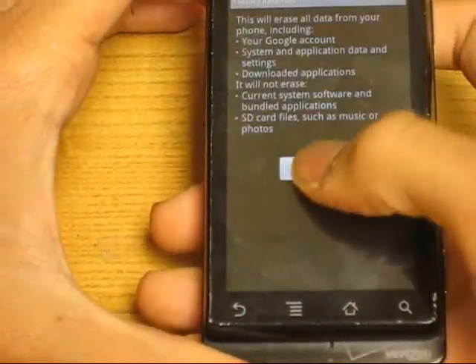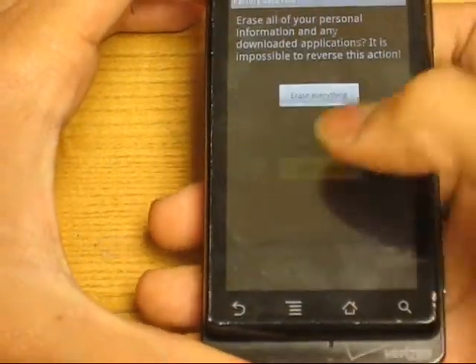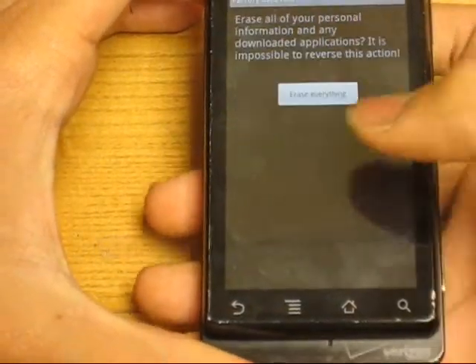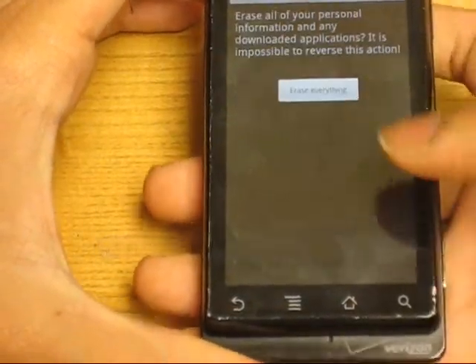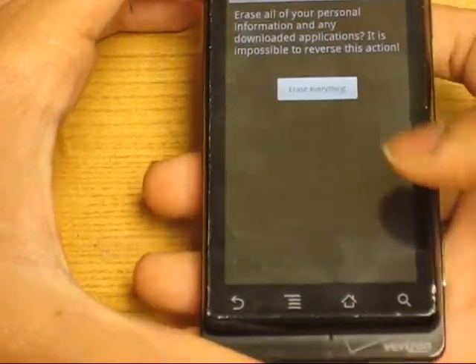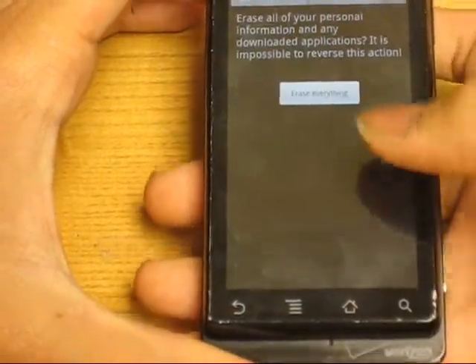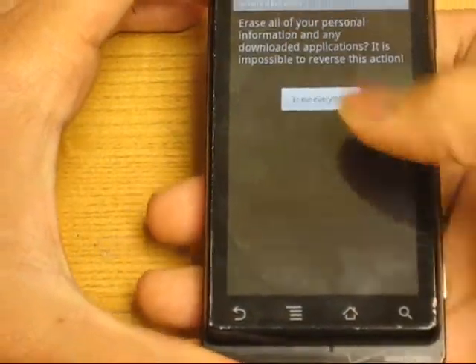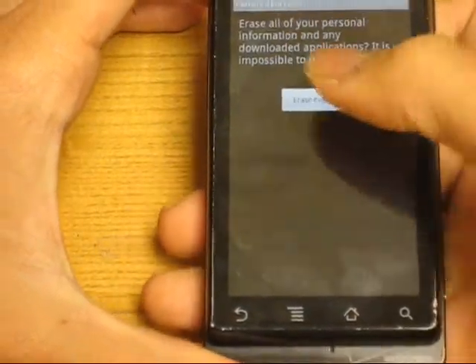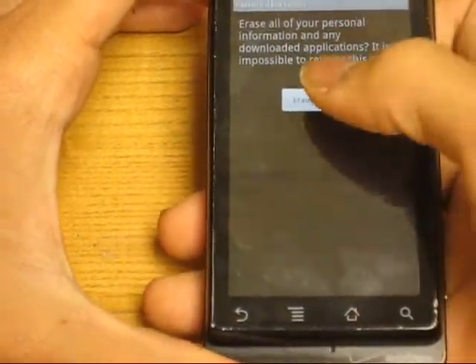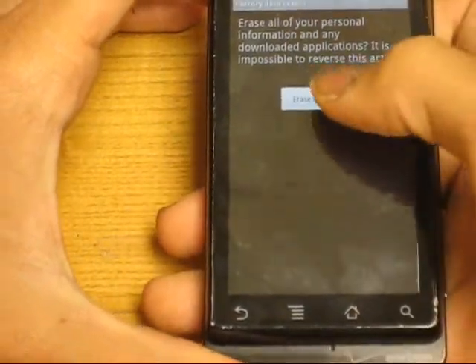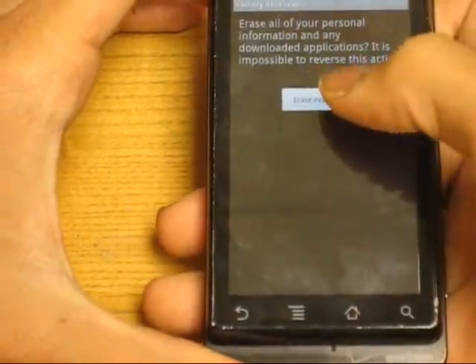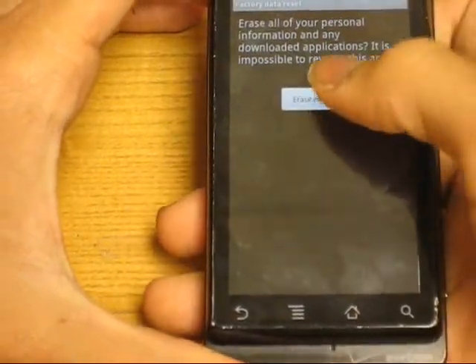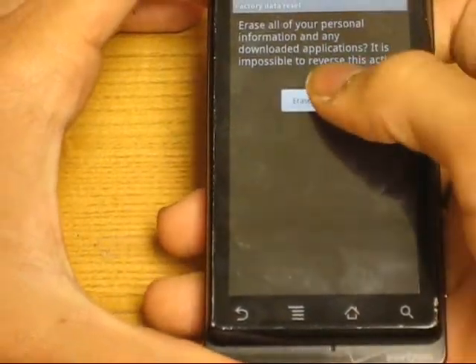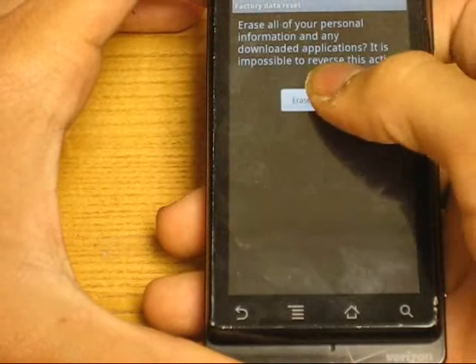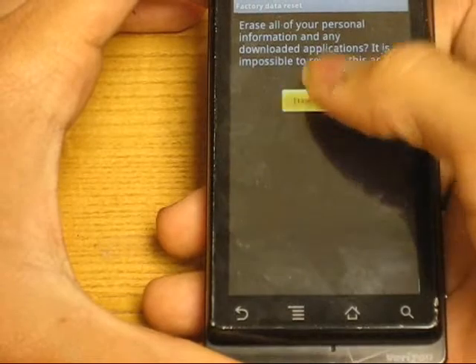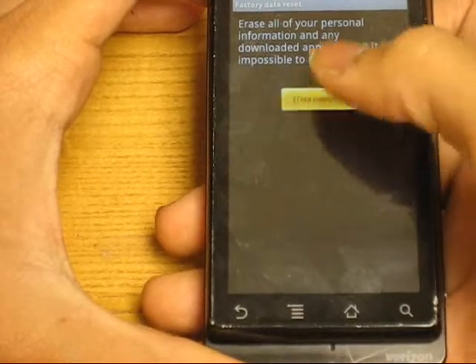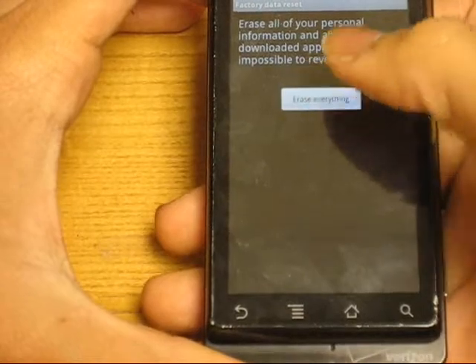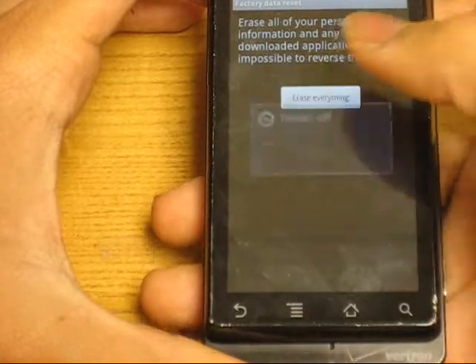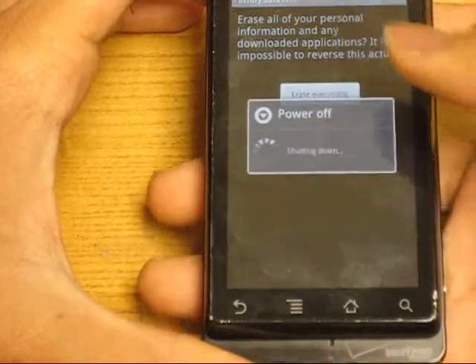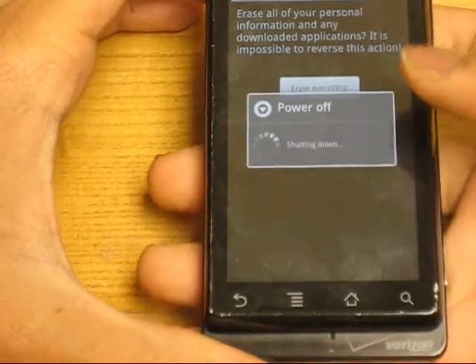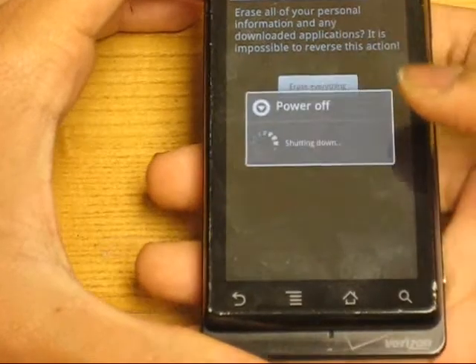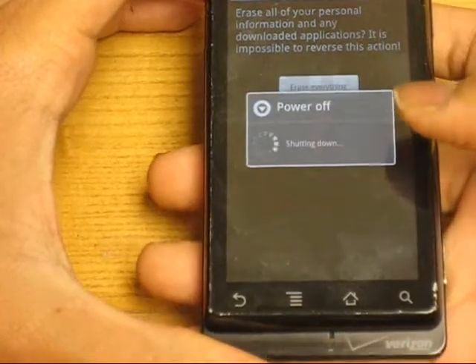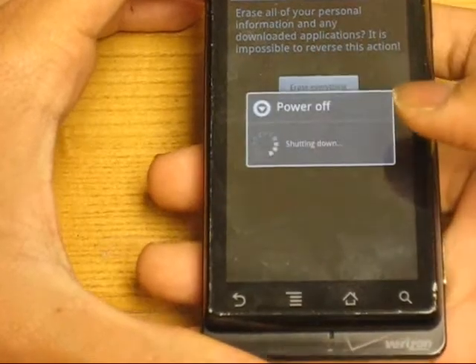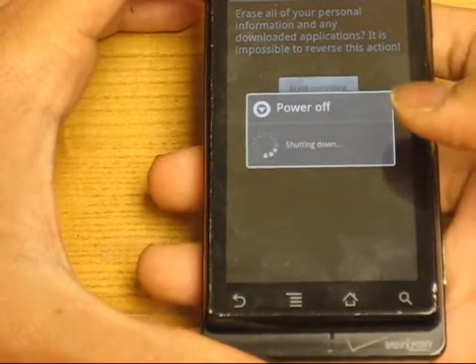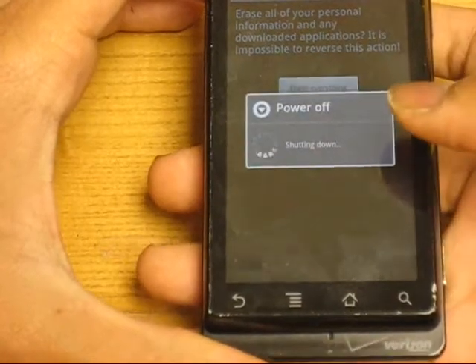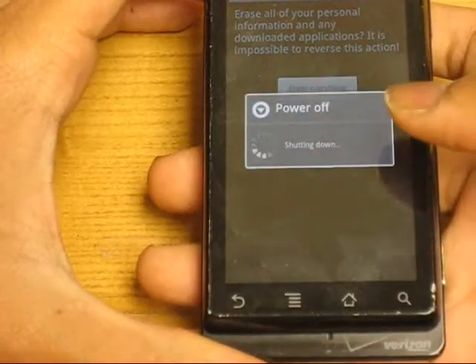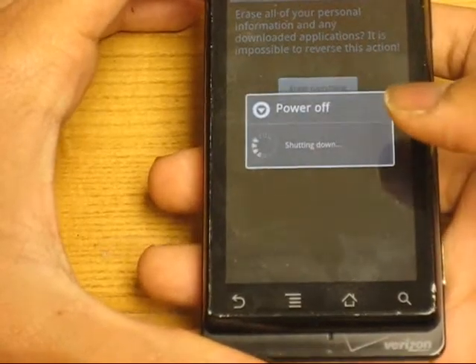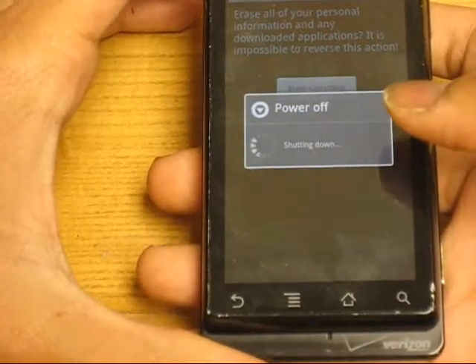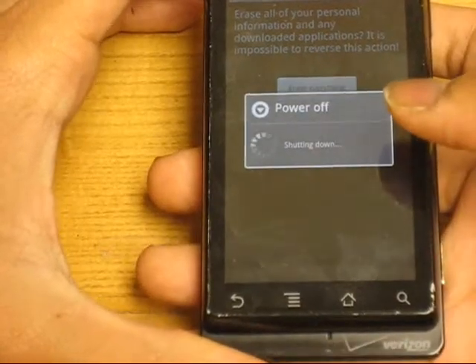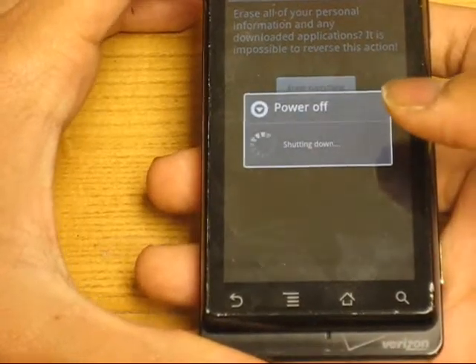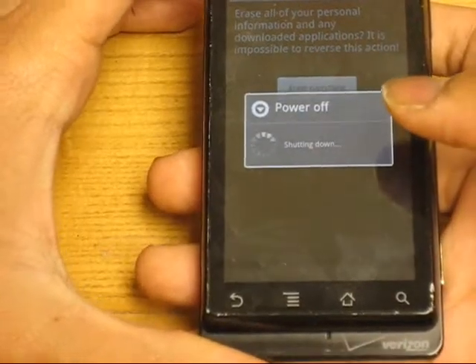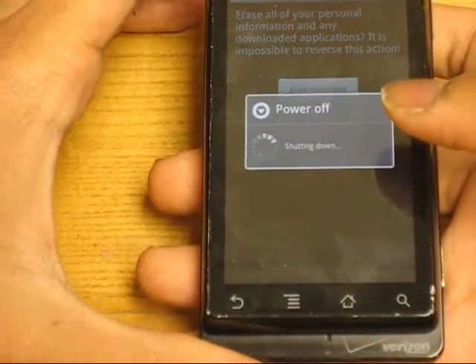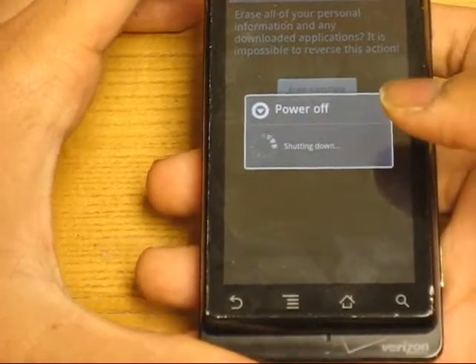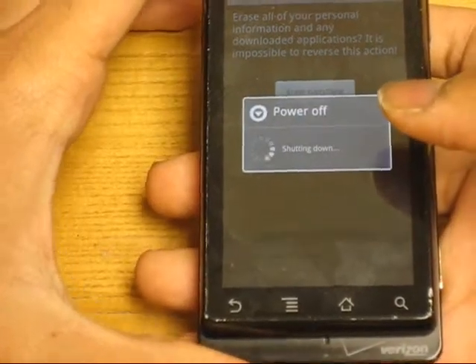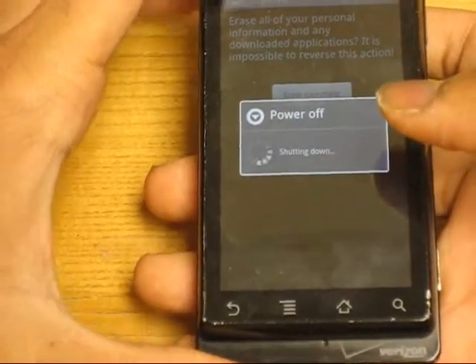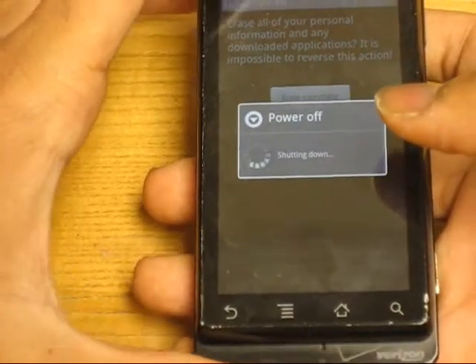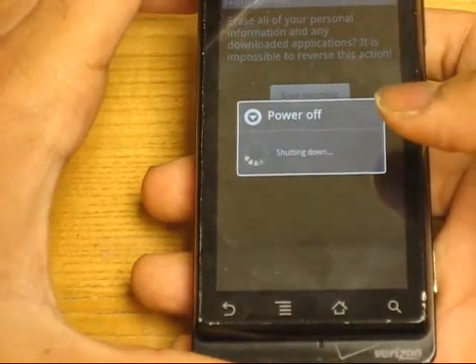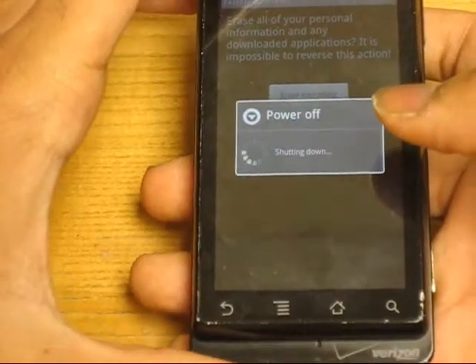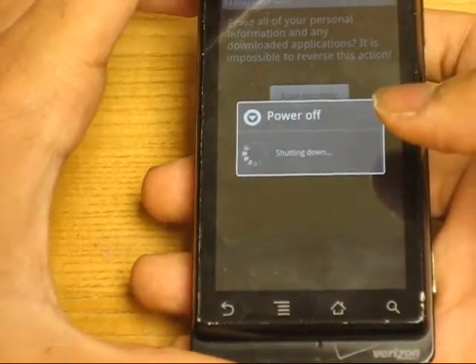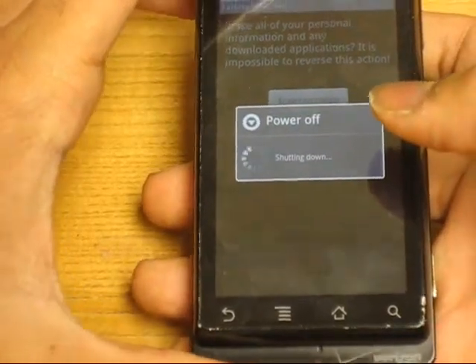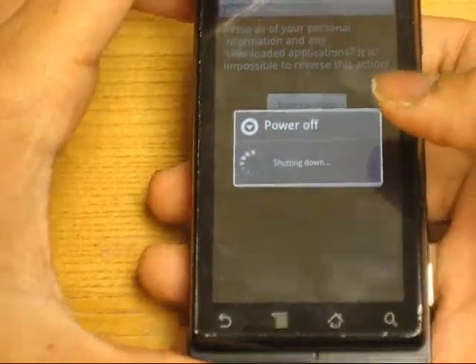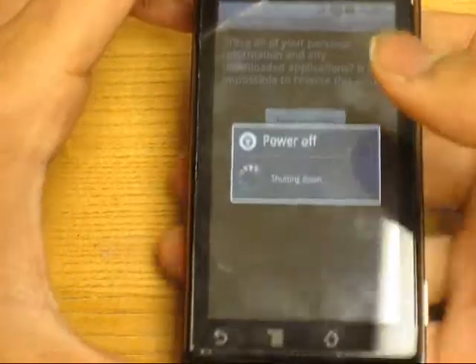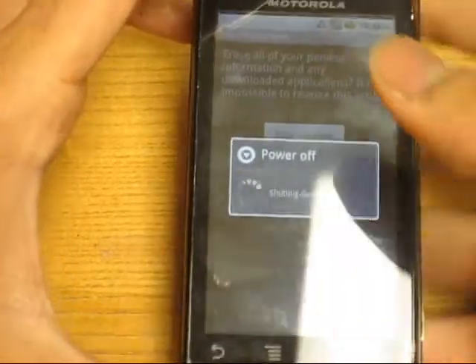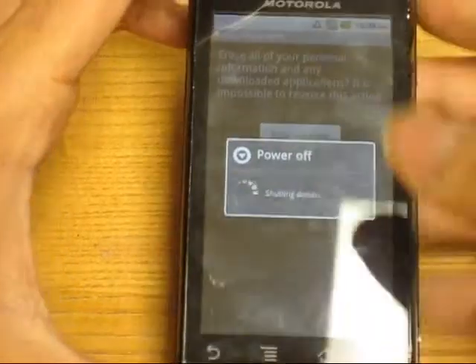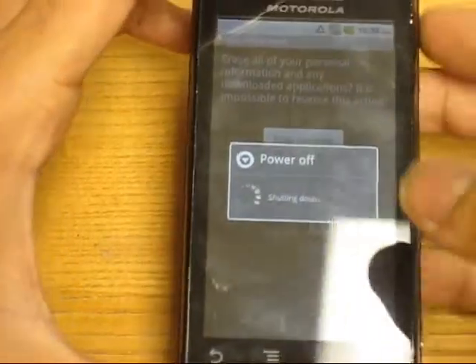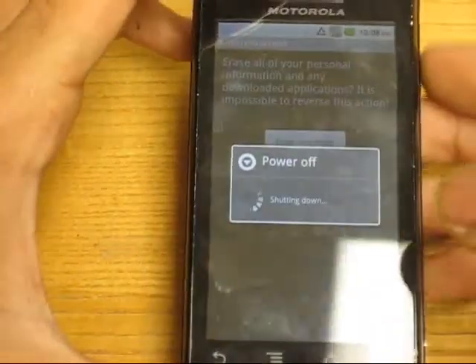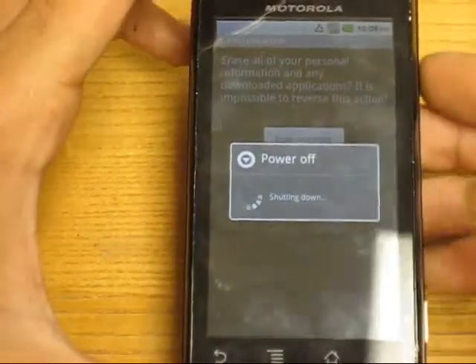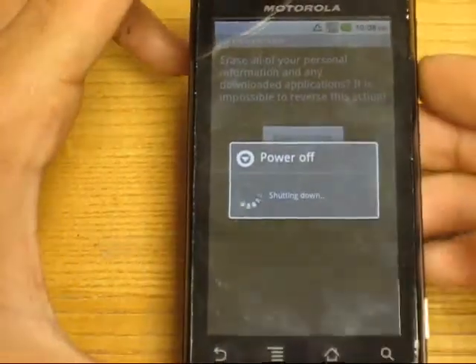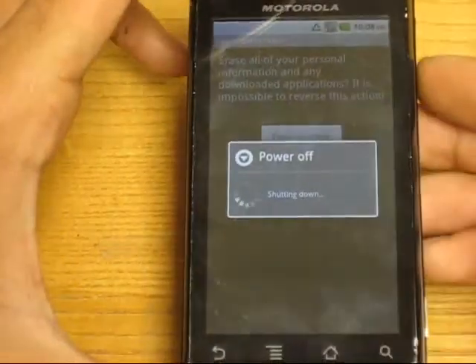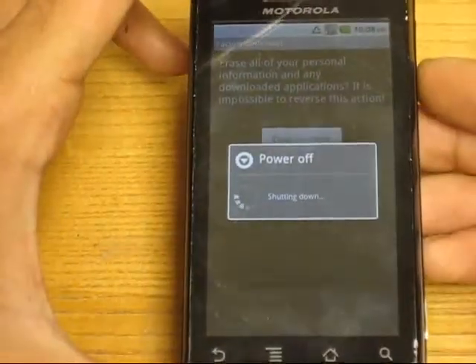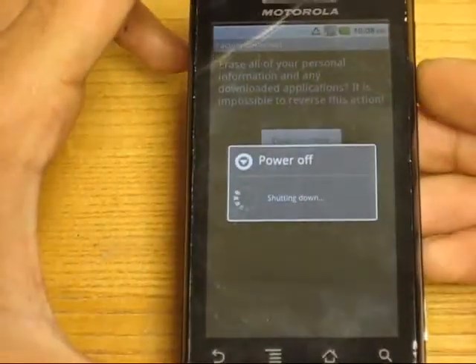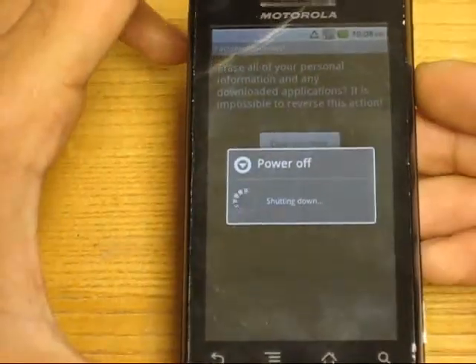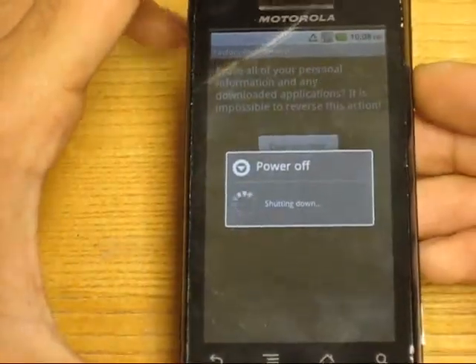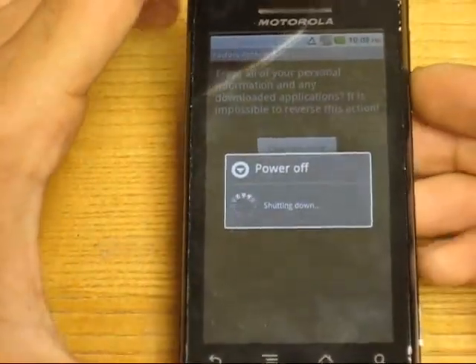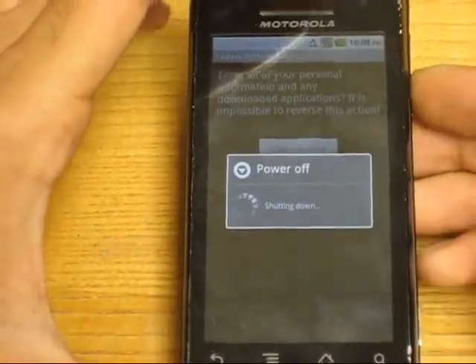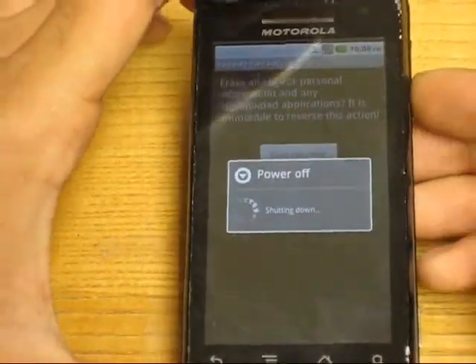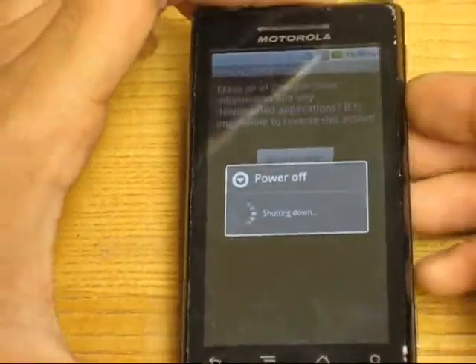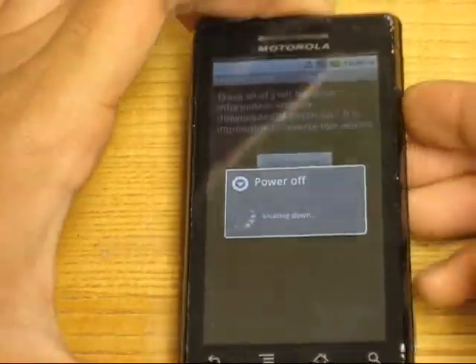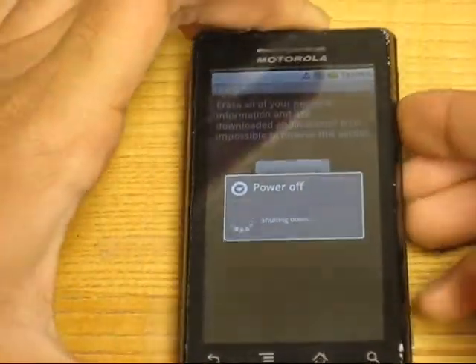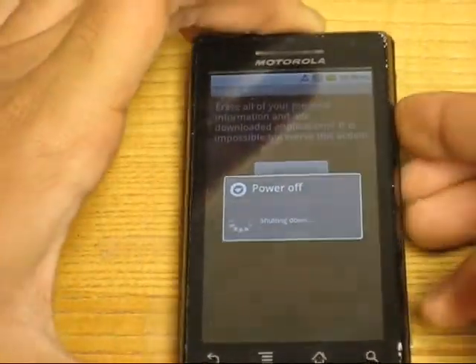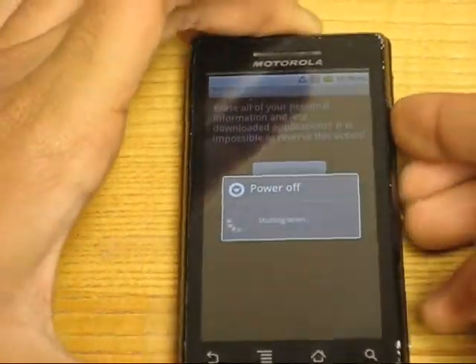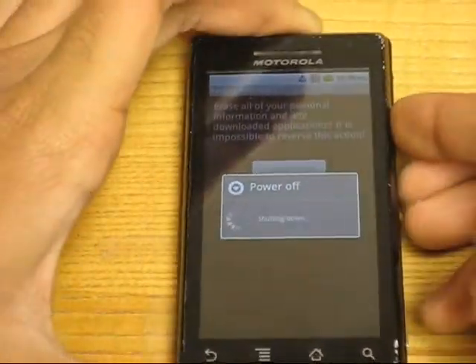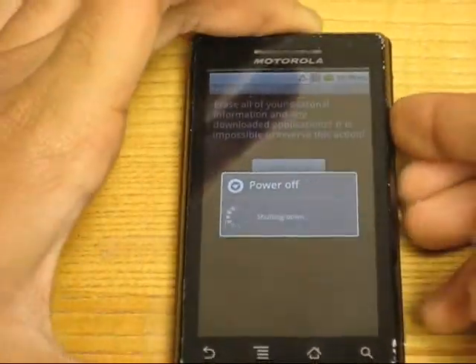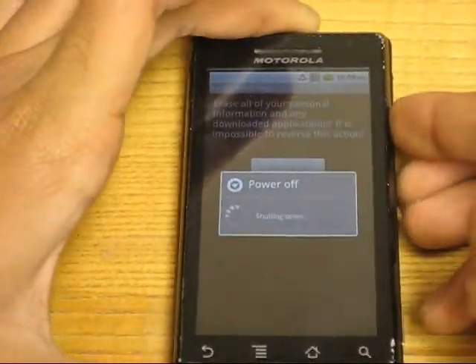Then reset the phone and erase everything, then just wait for it to restore.